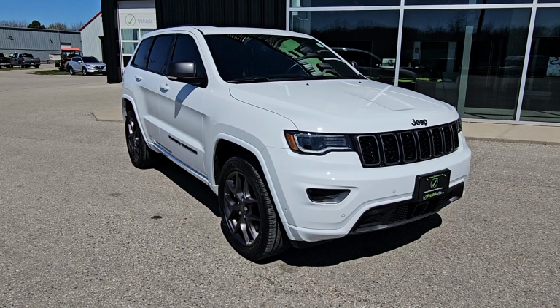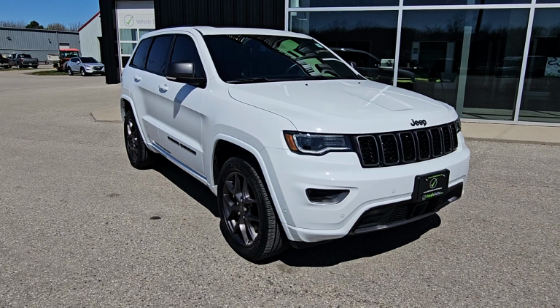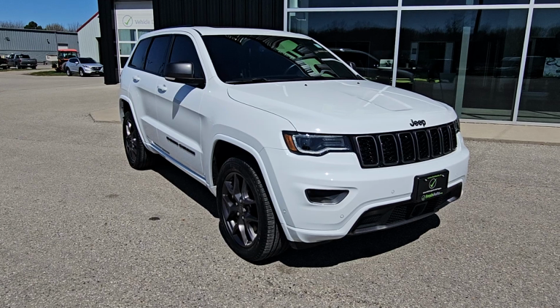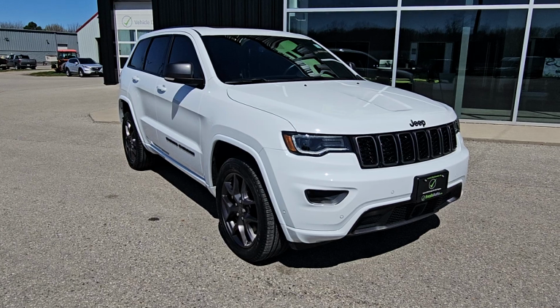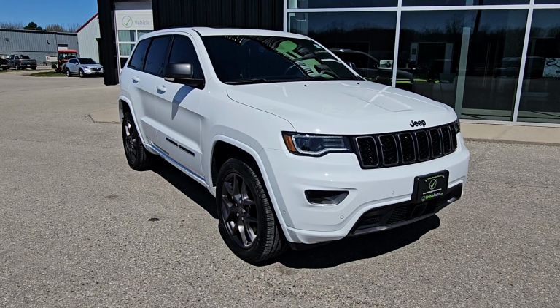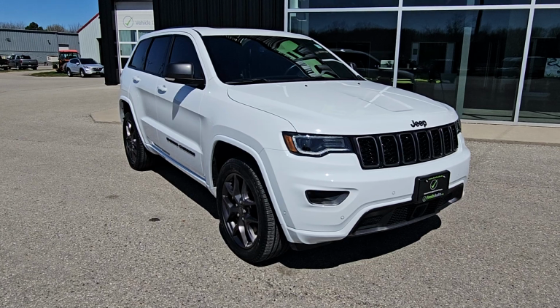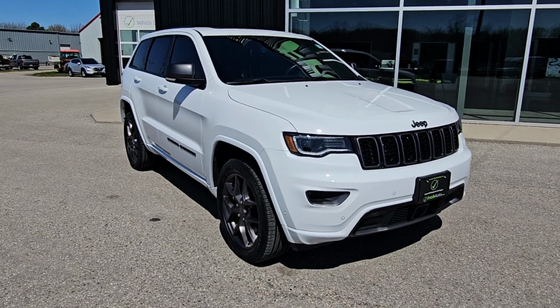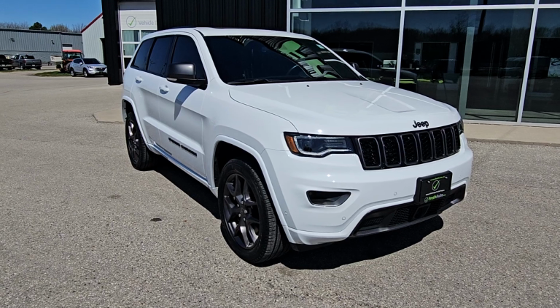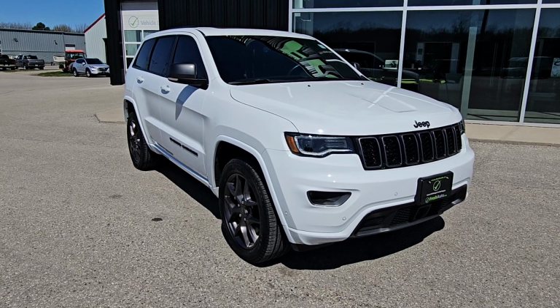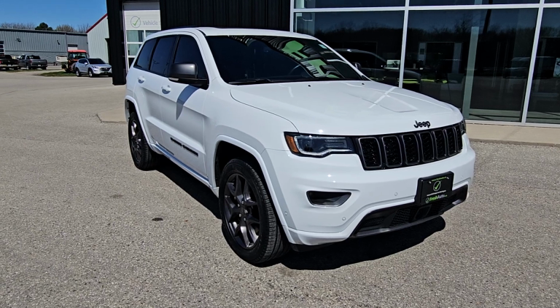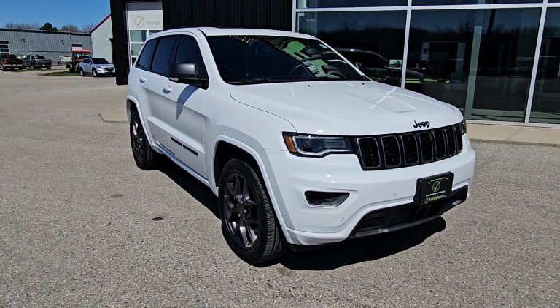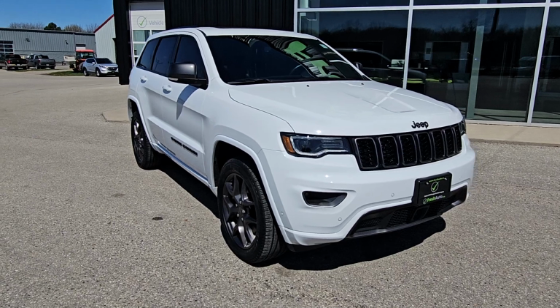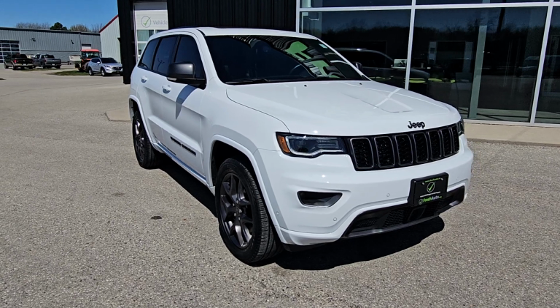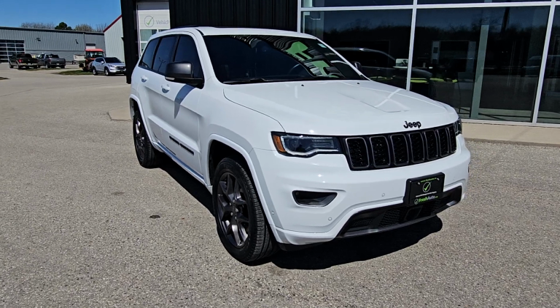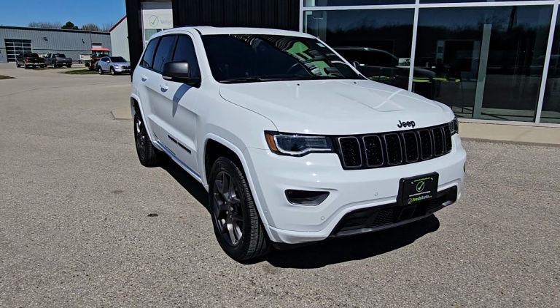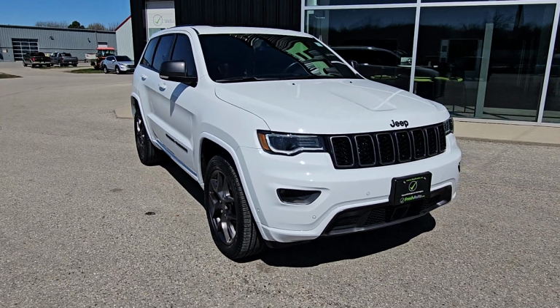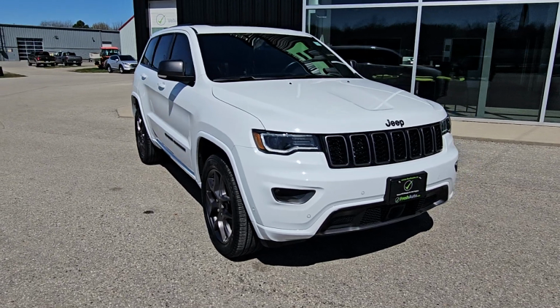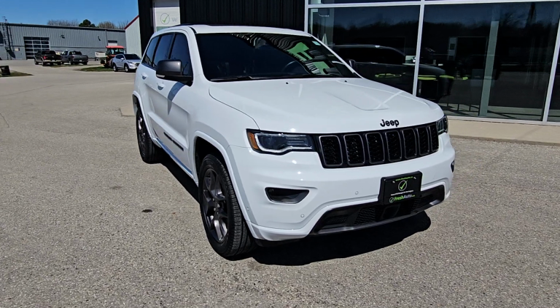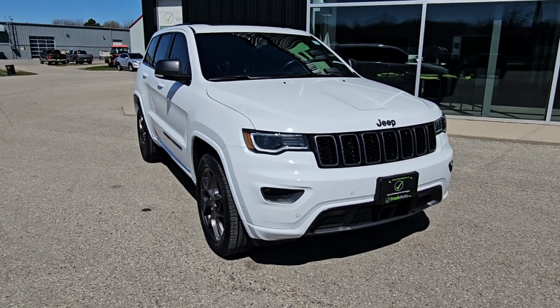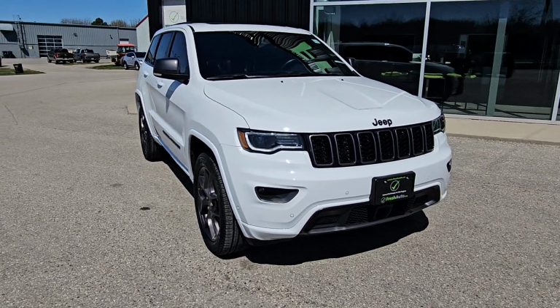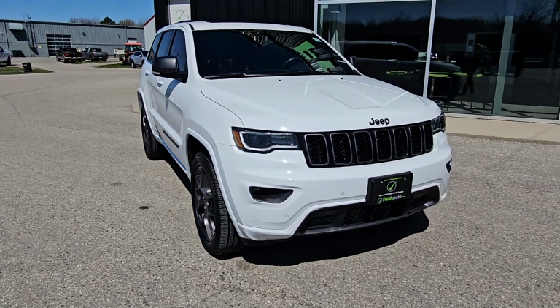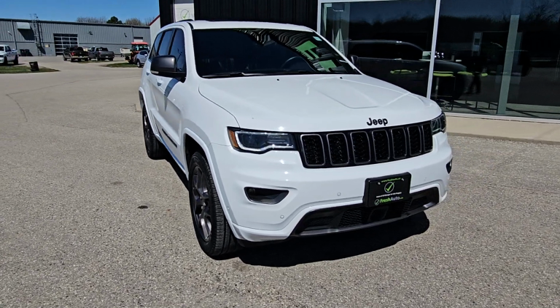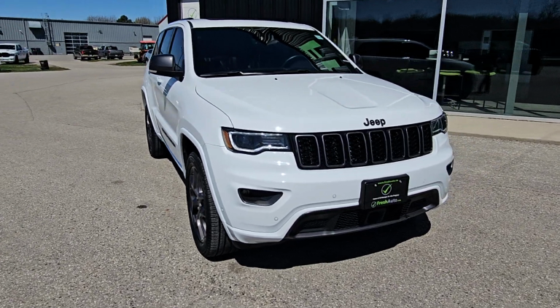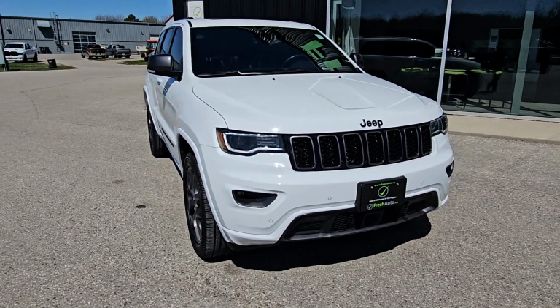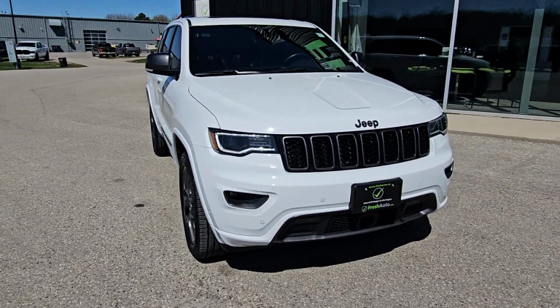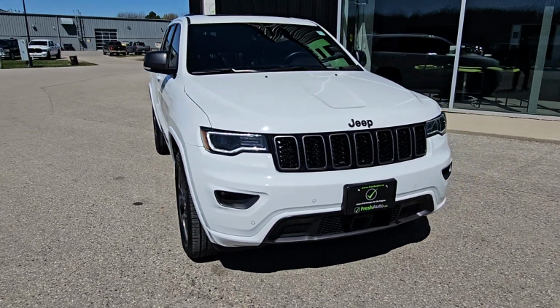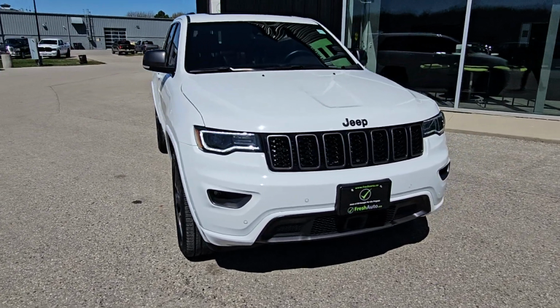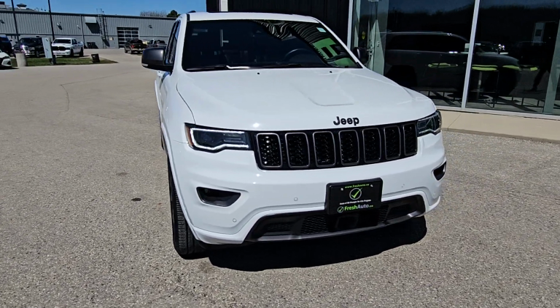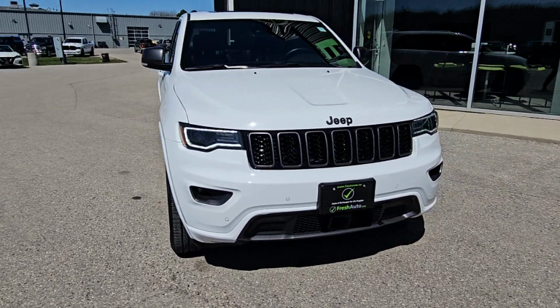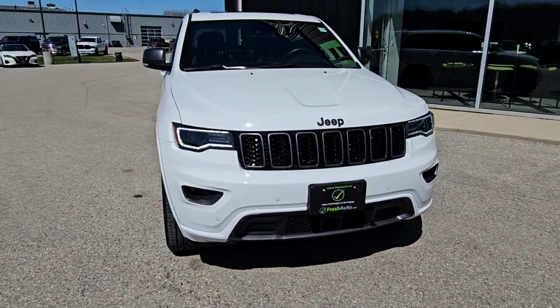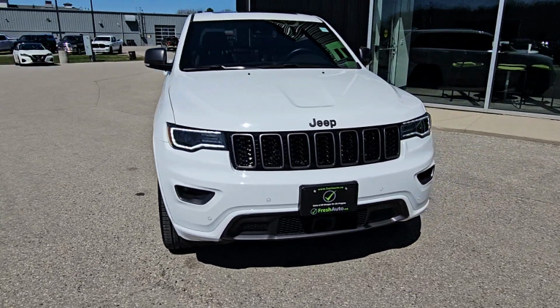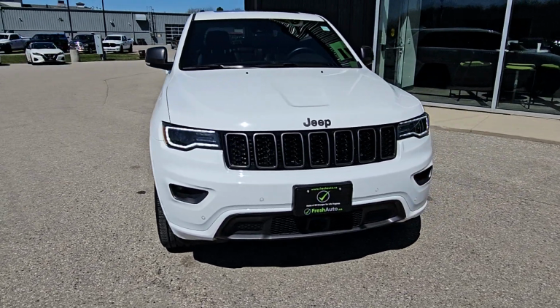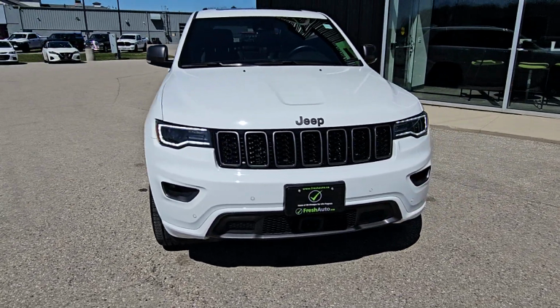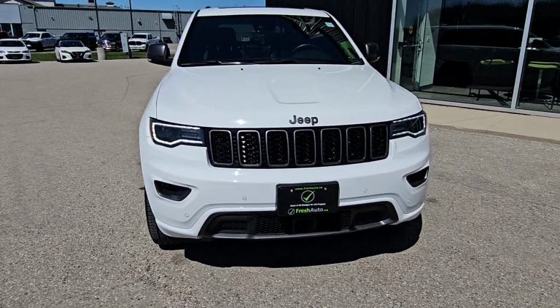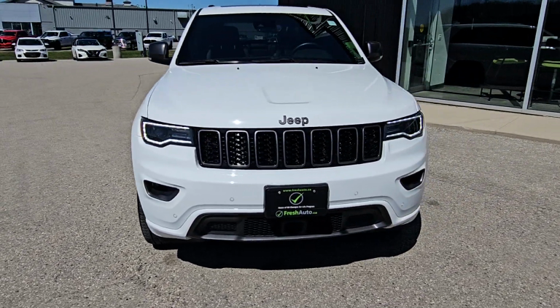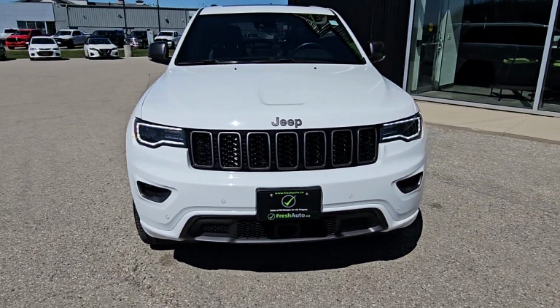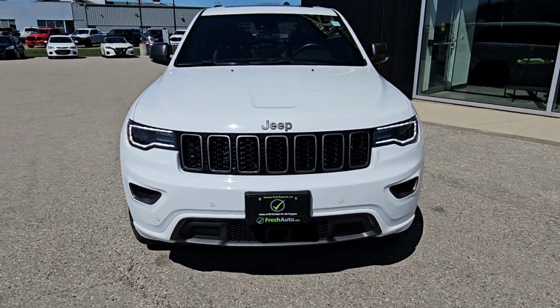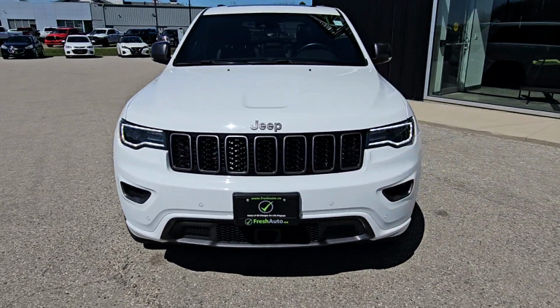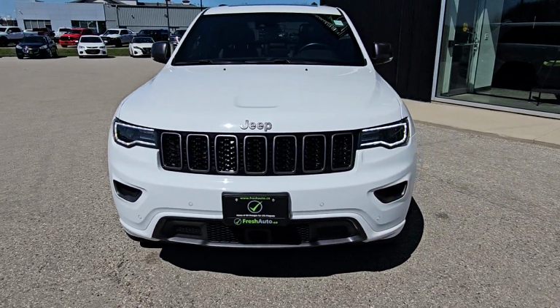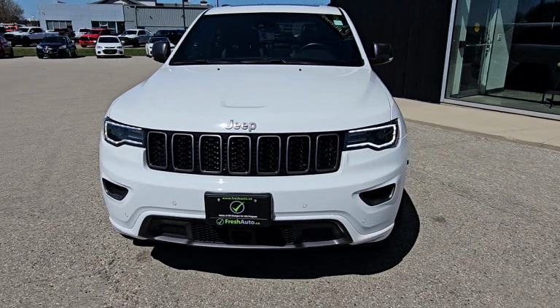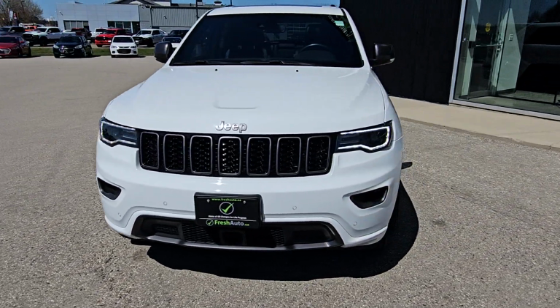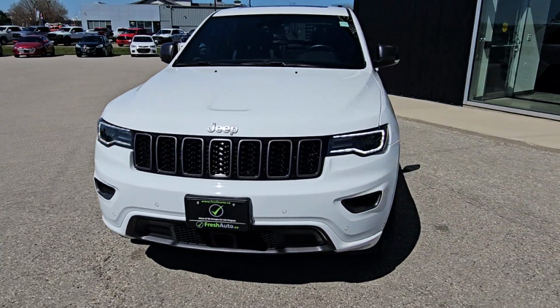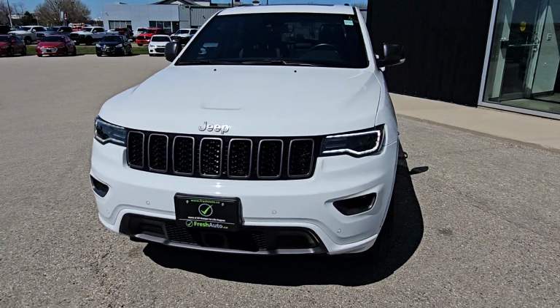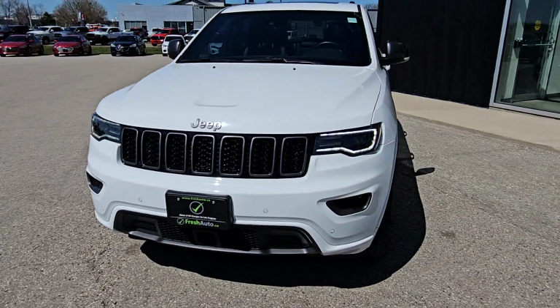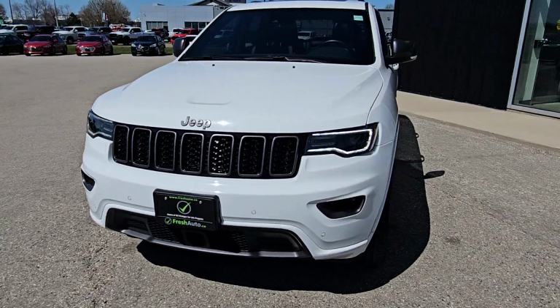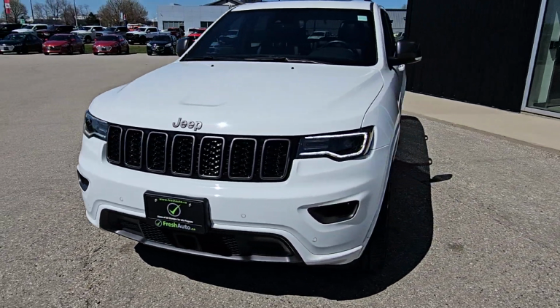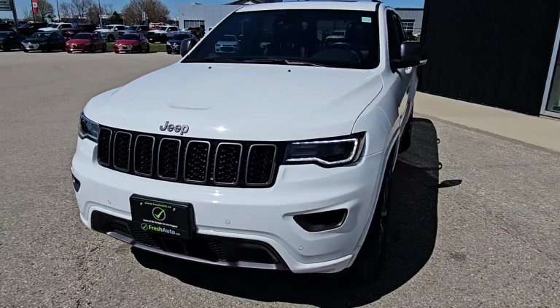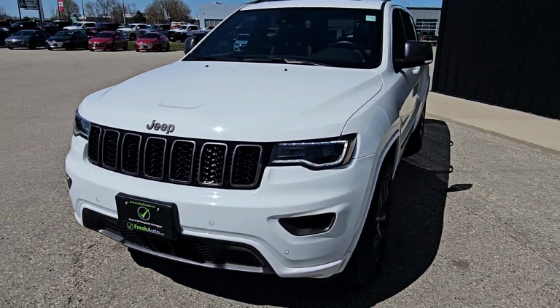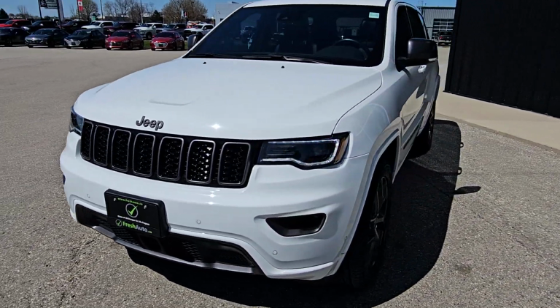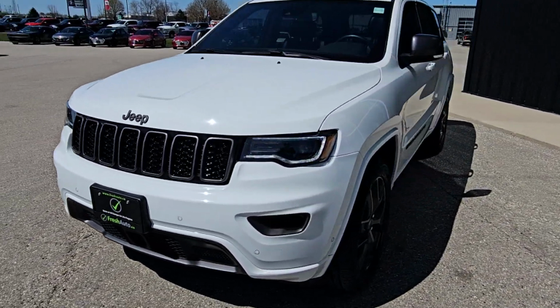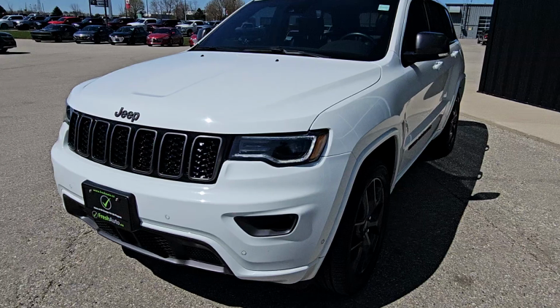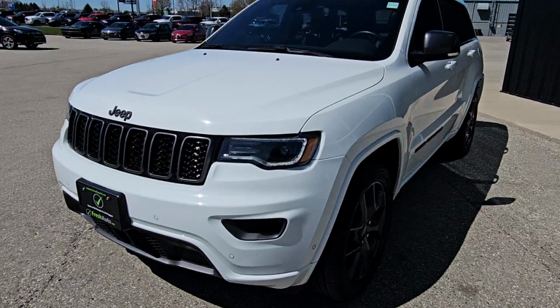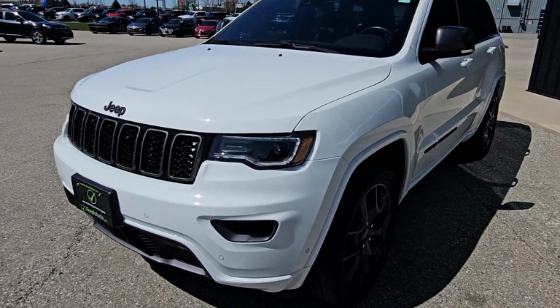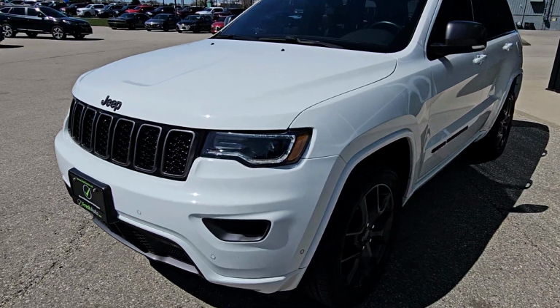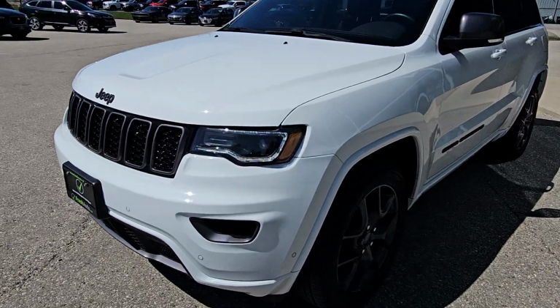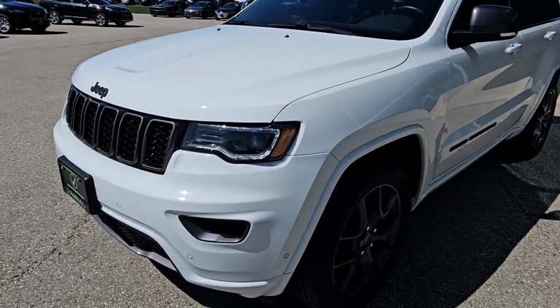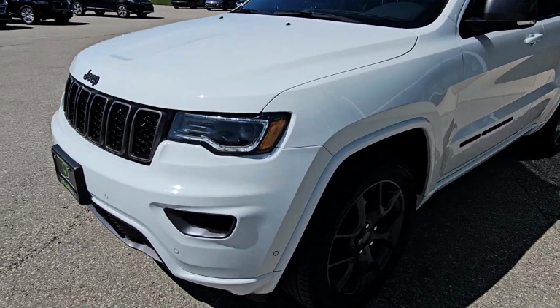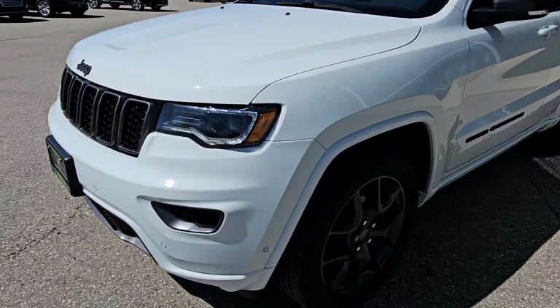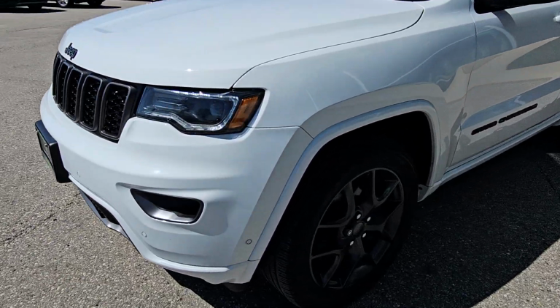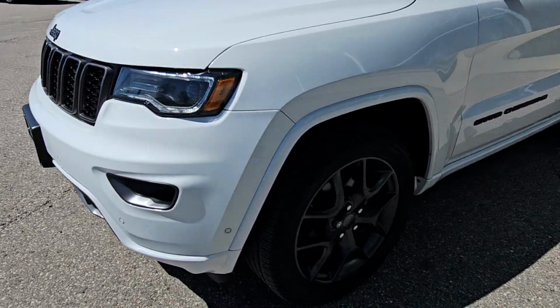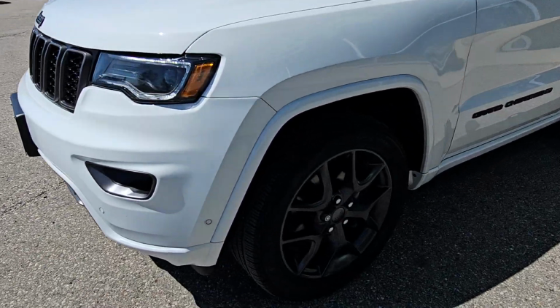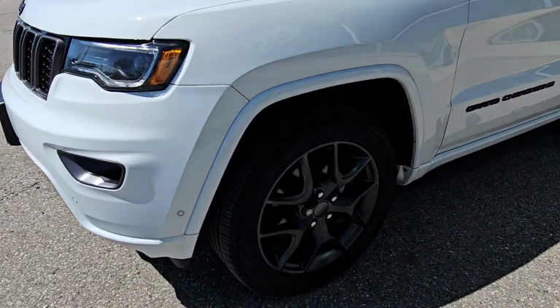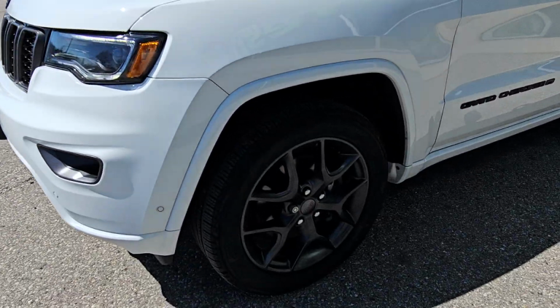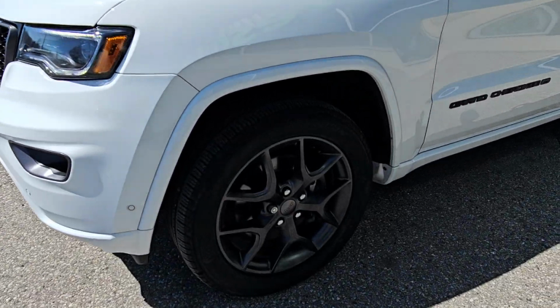Welcome to Fresh Auto. We have a 2021 Jeep Grand Cherokee. It has a 3.6 liter V6 and 20-inch wheels.